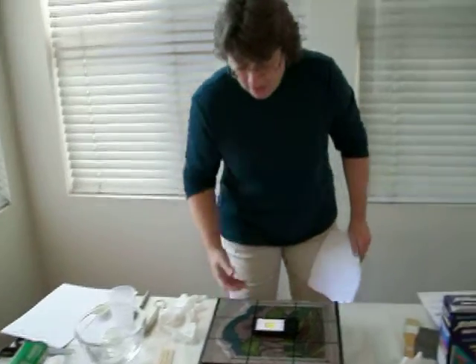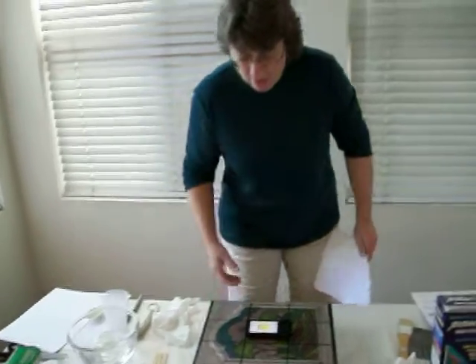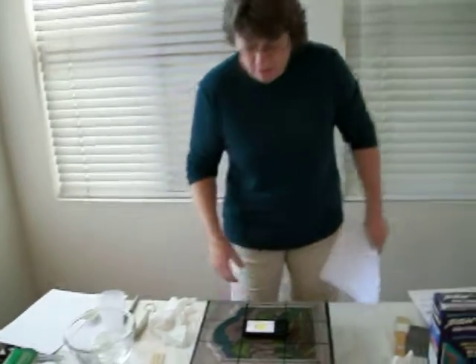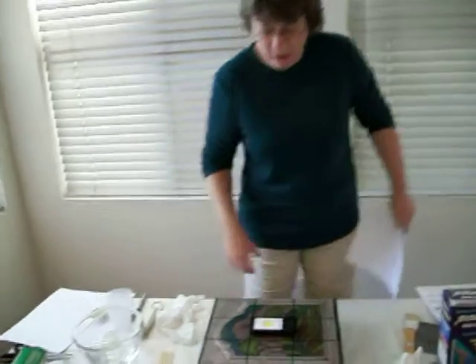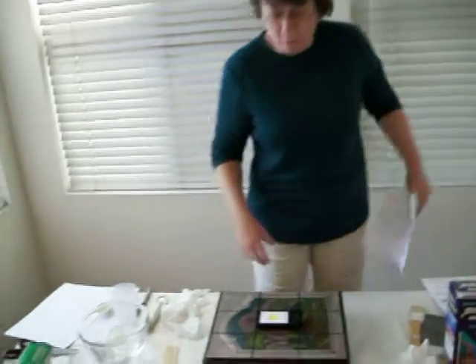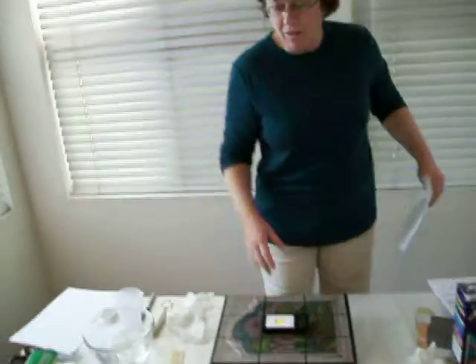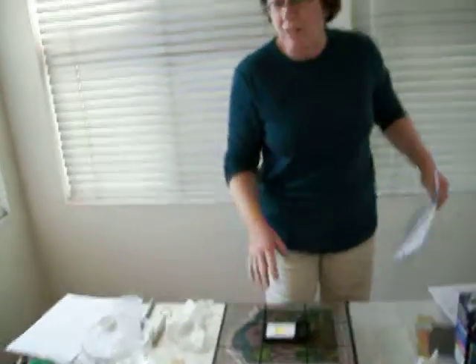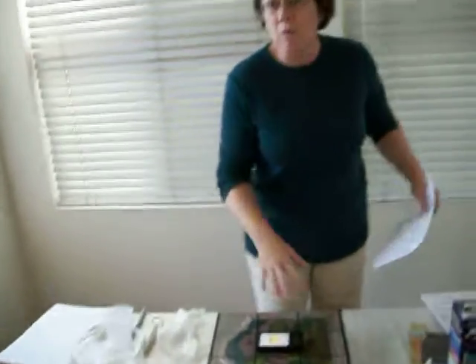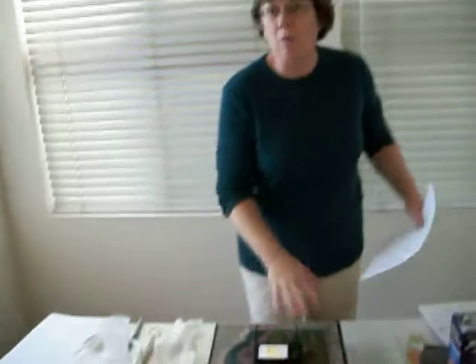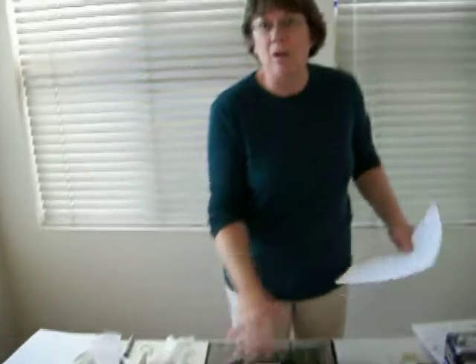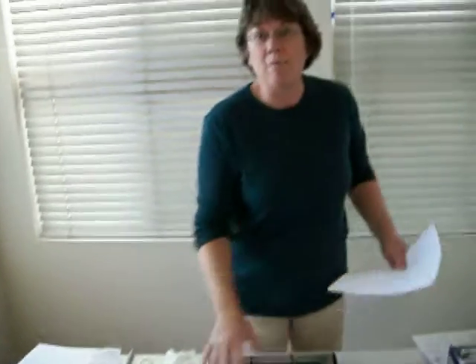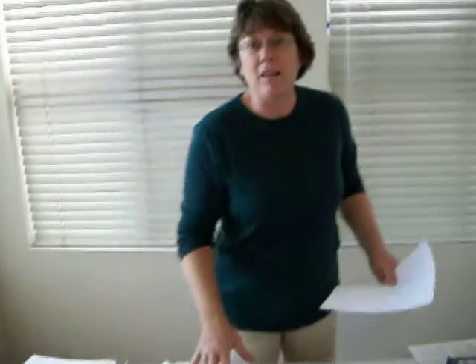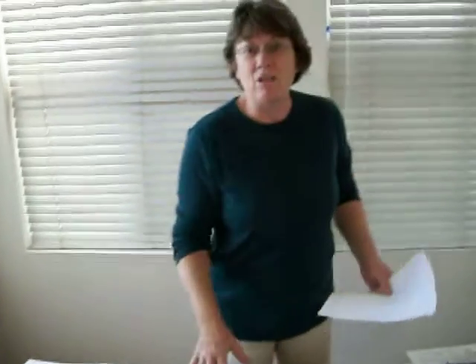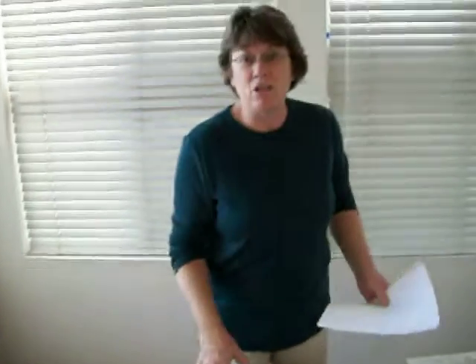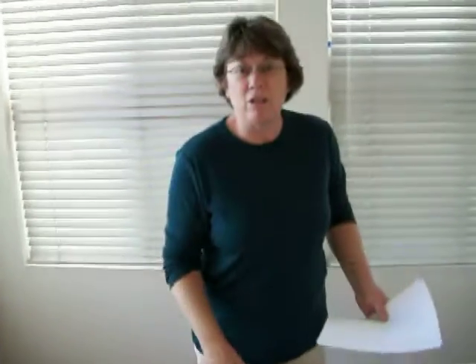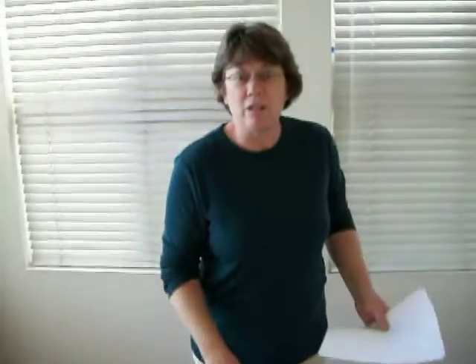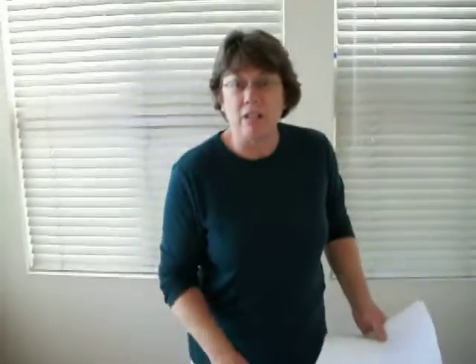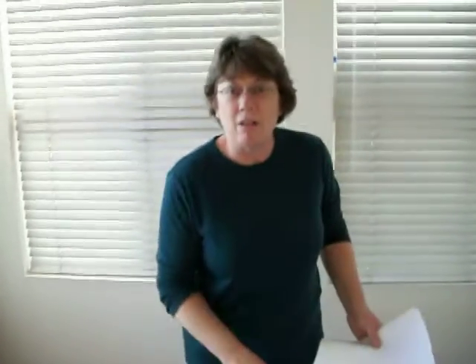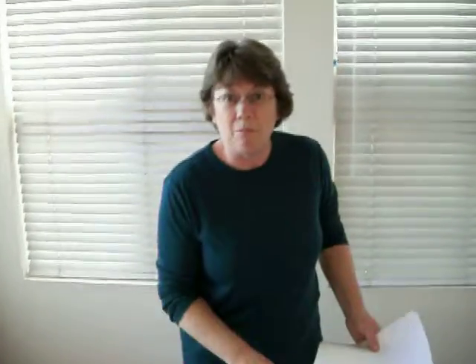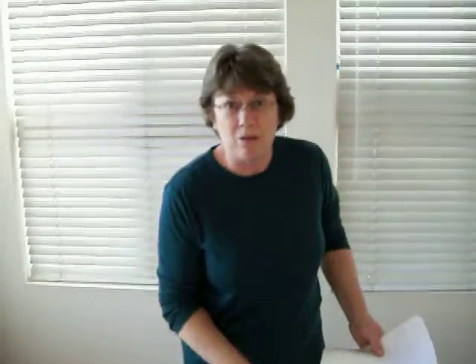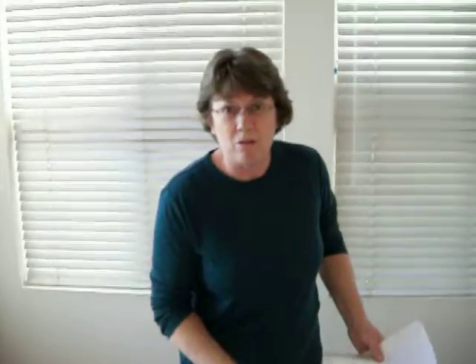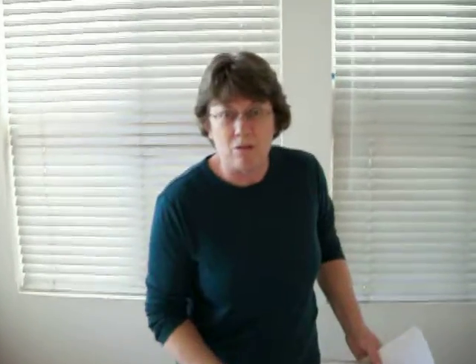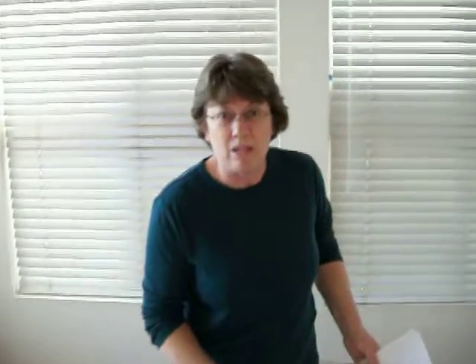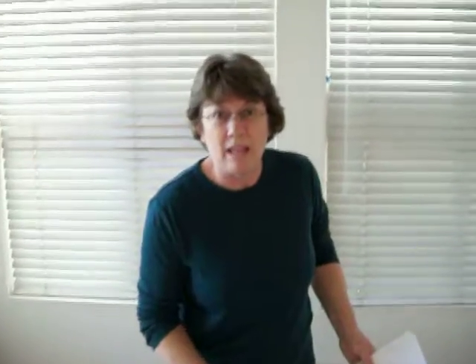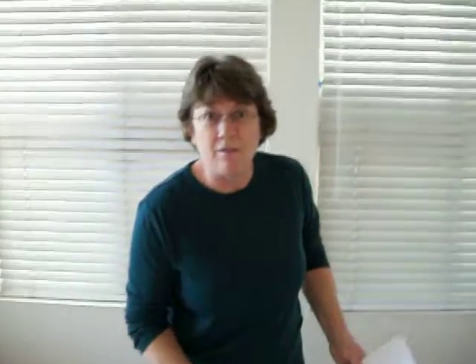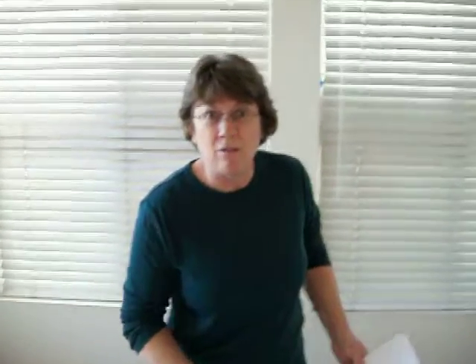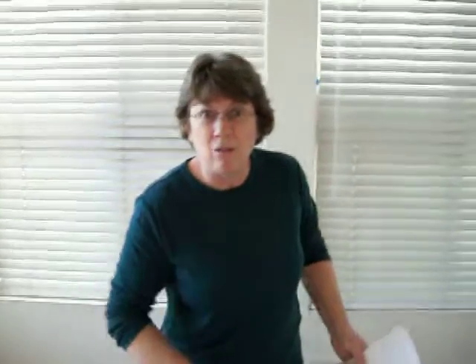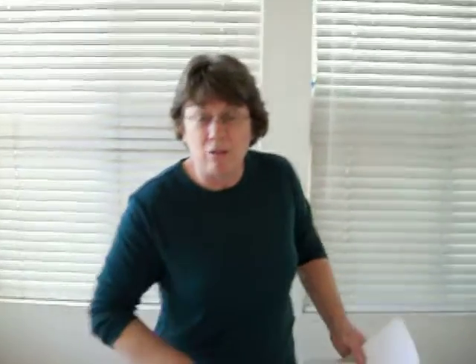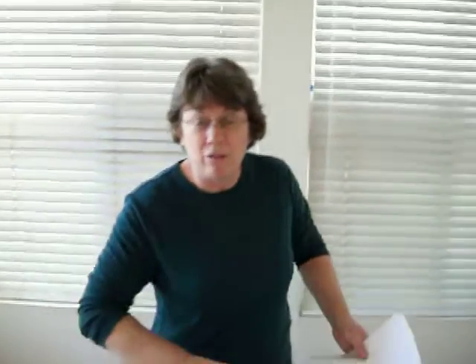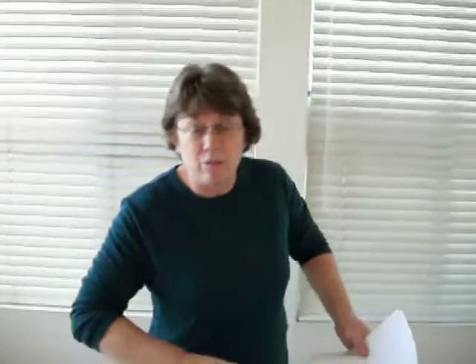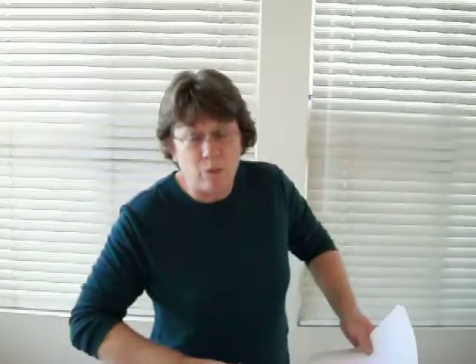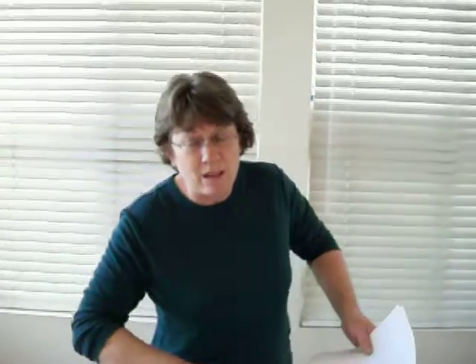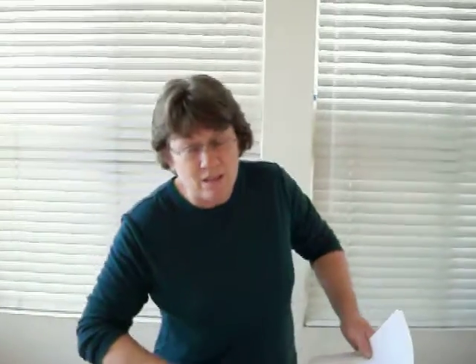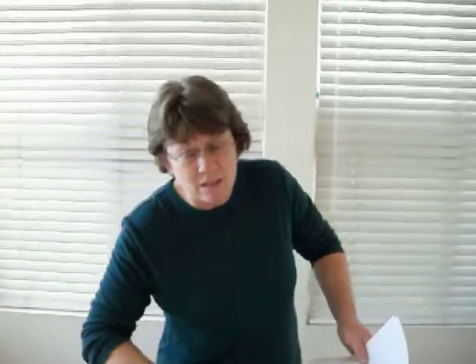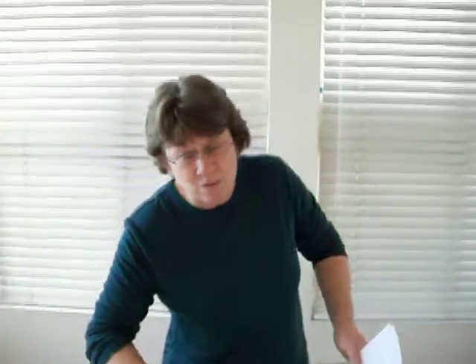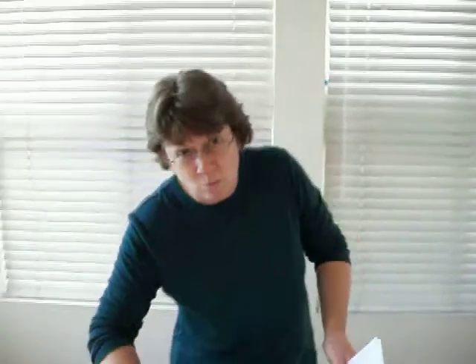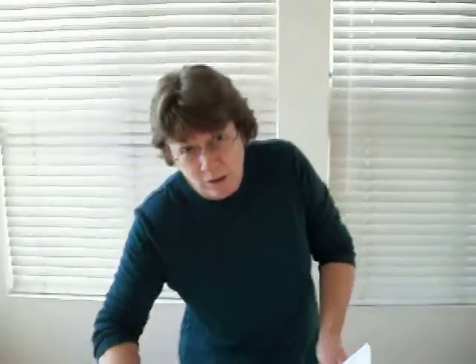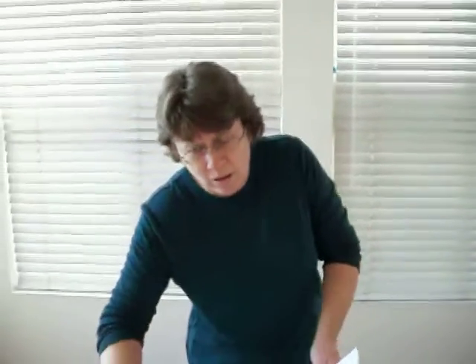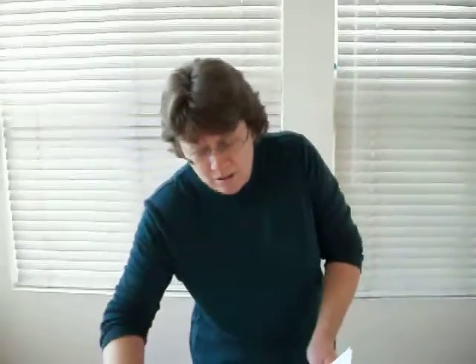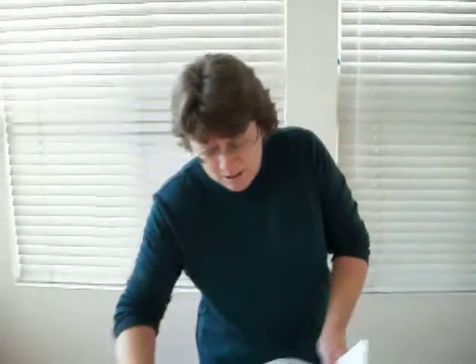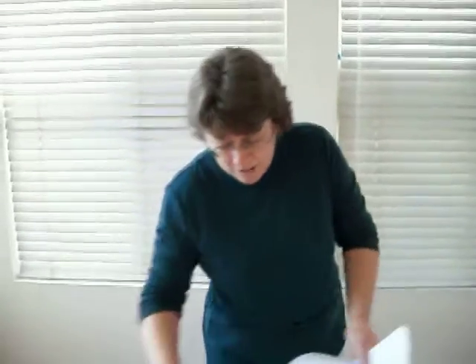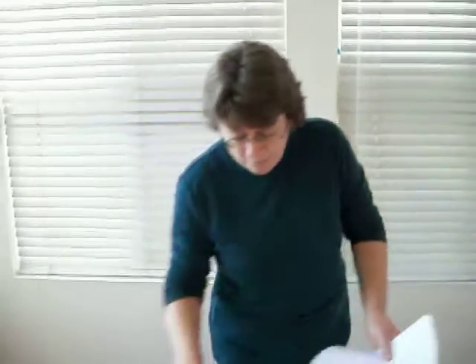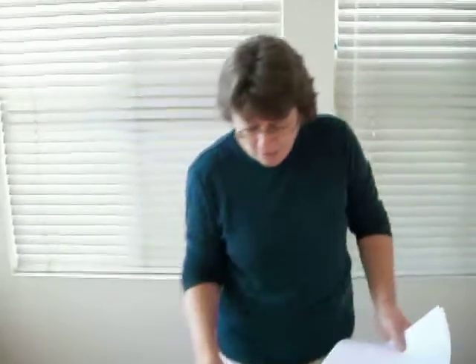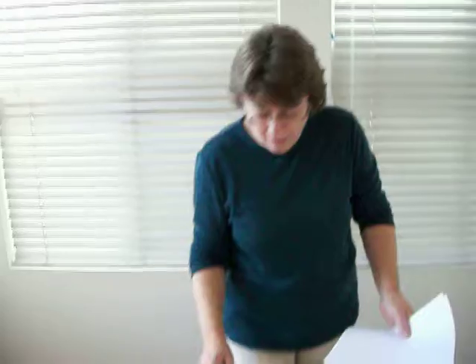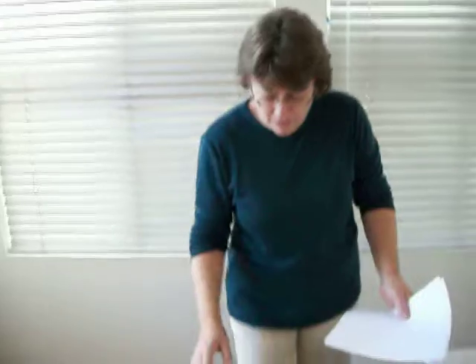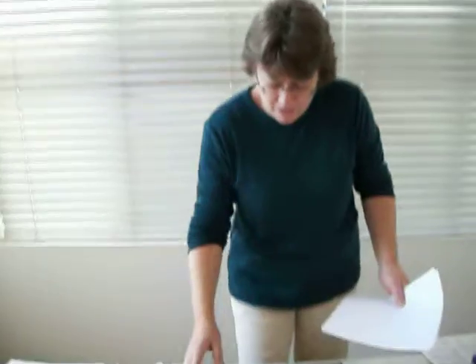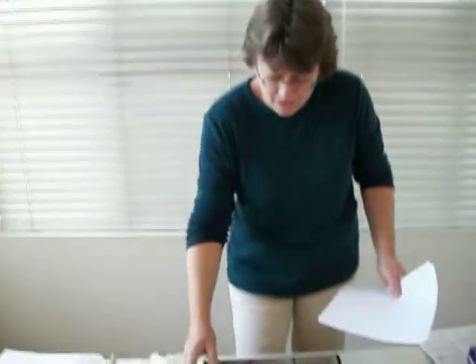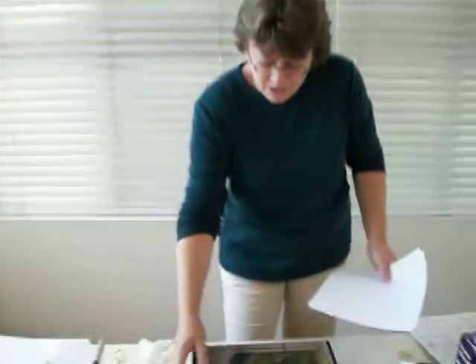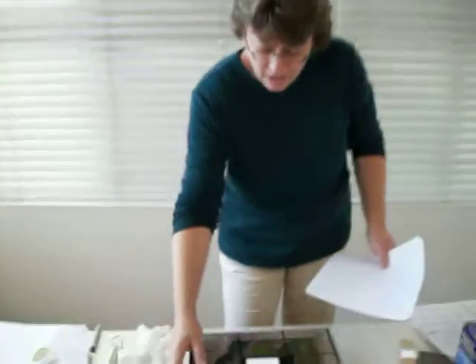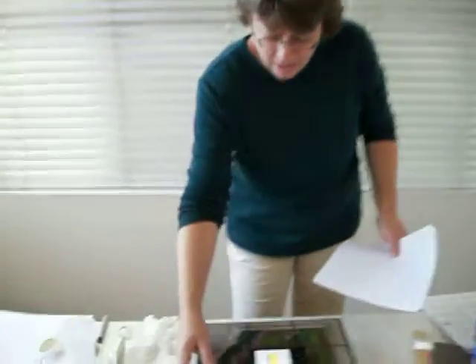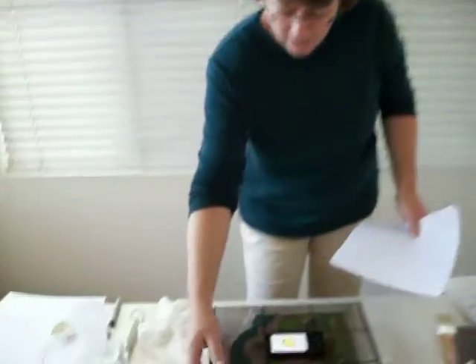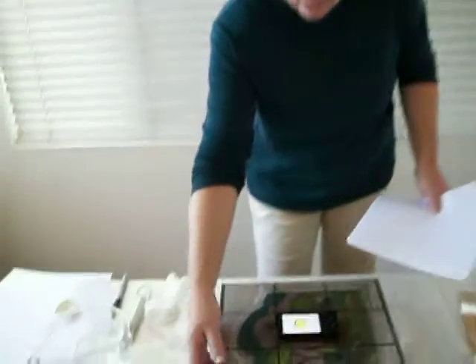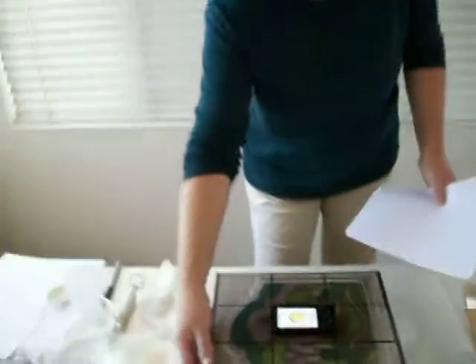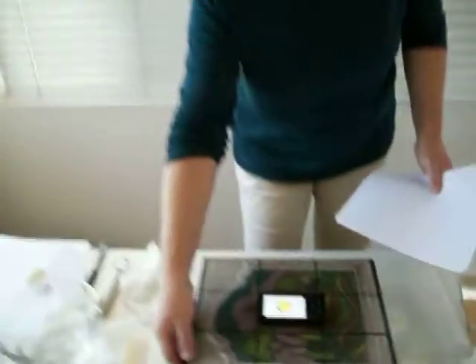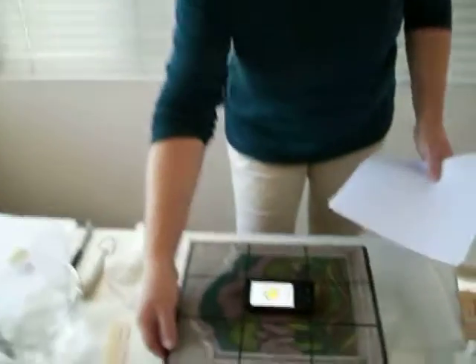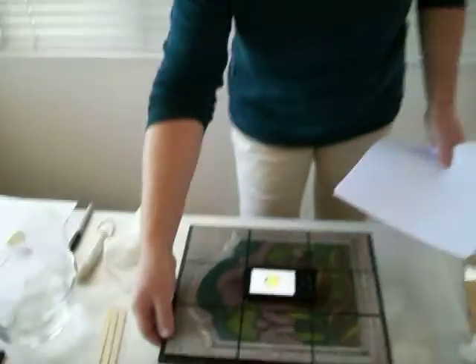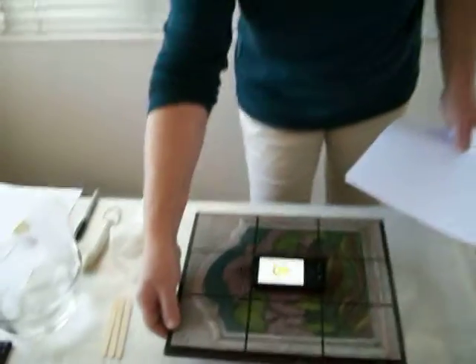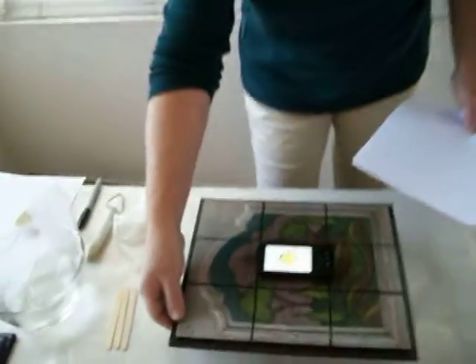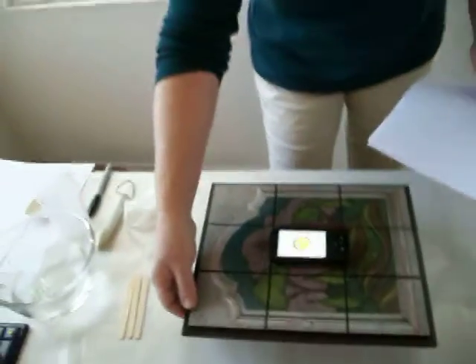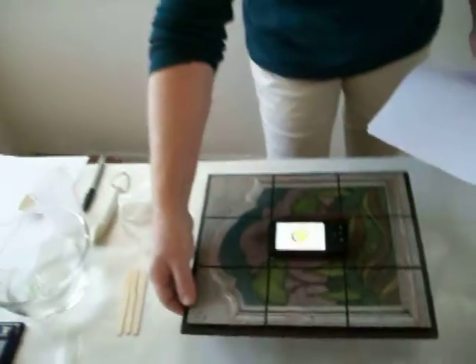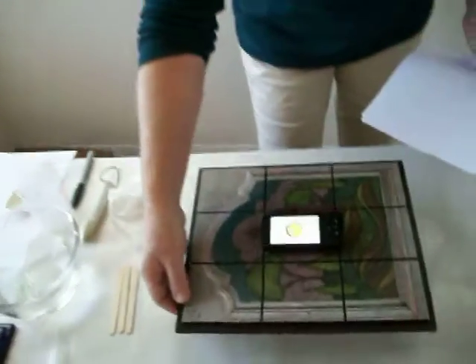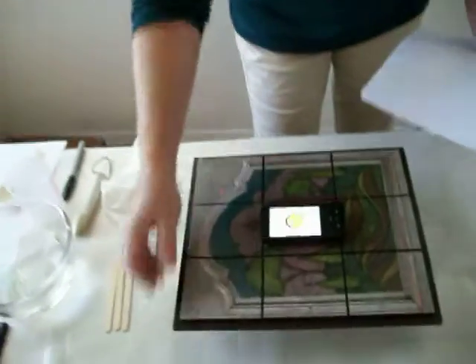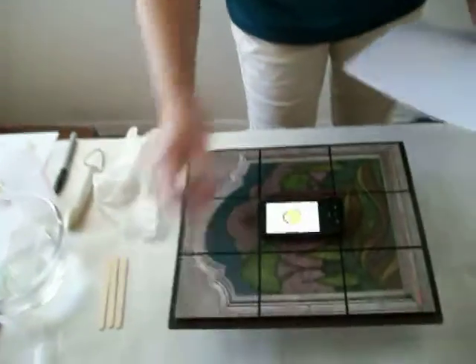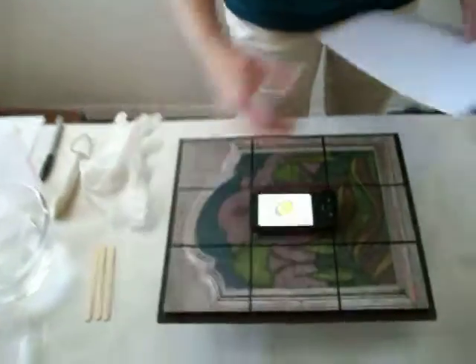One thing we want to make sure is that our pitcher is level, or the resin will slip off to the side in that direction.